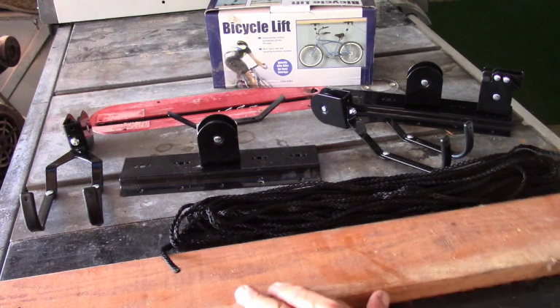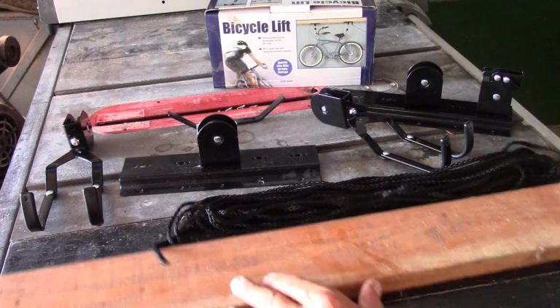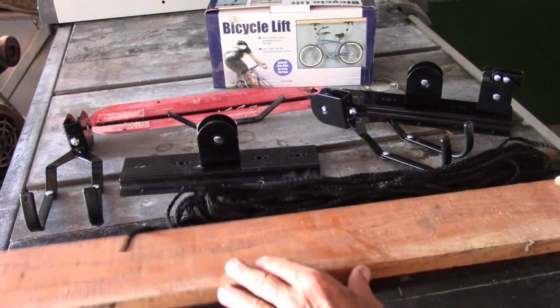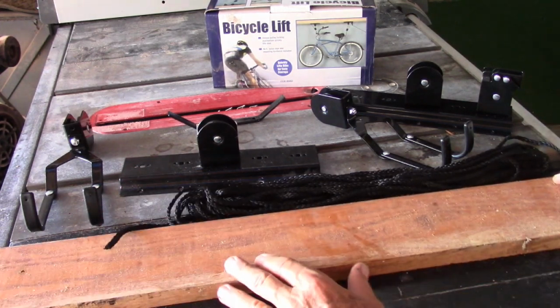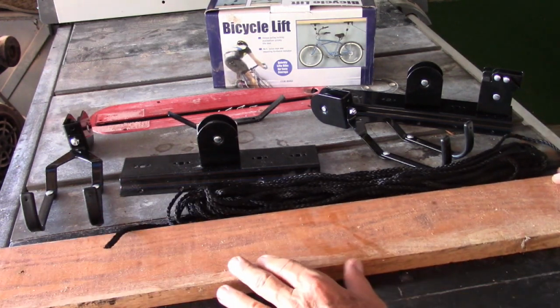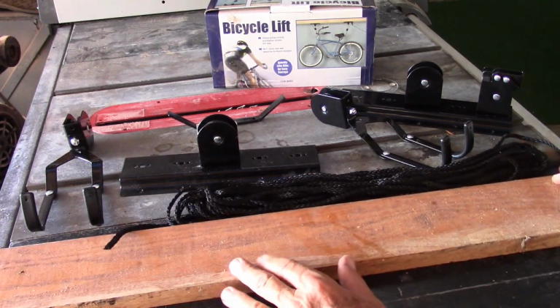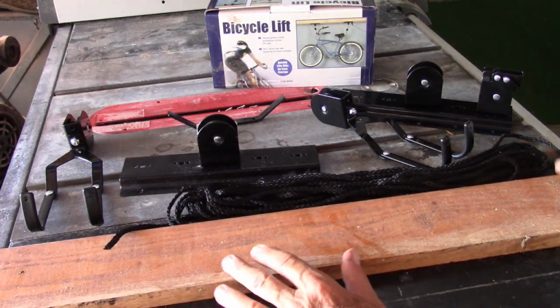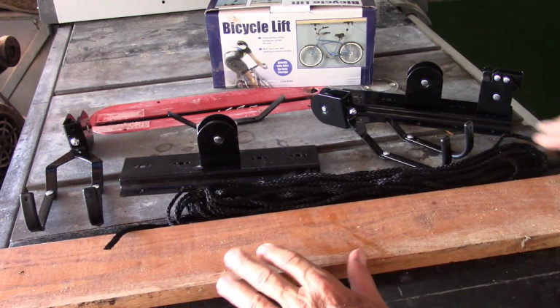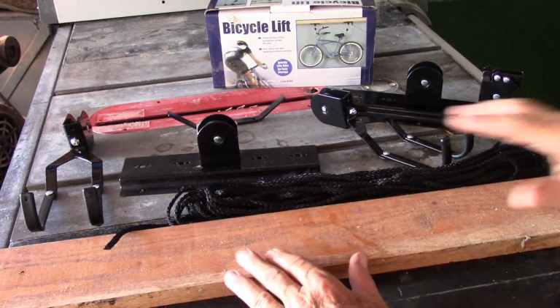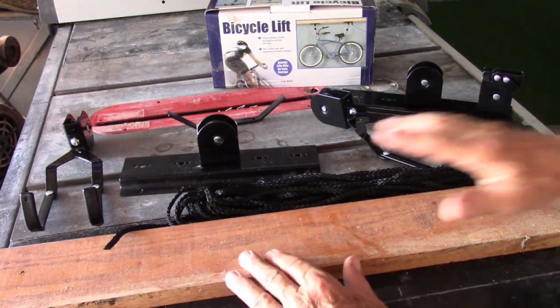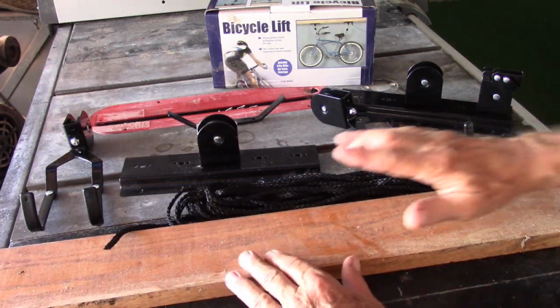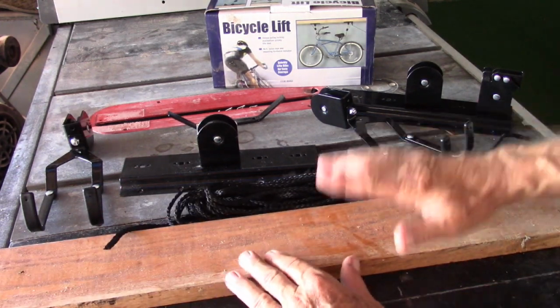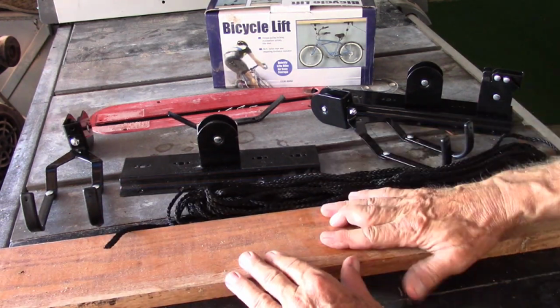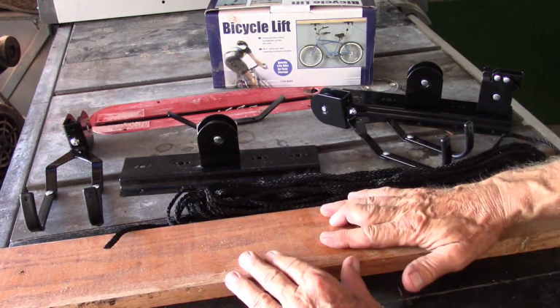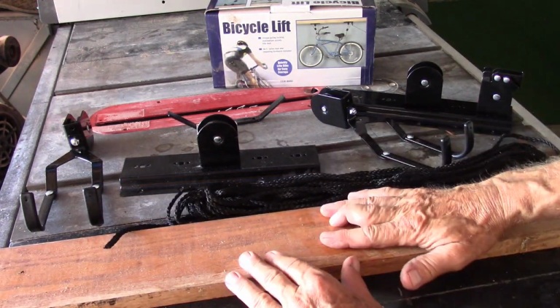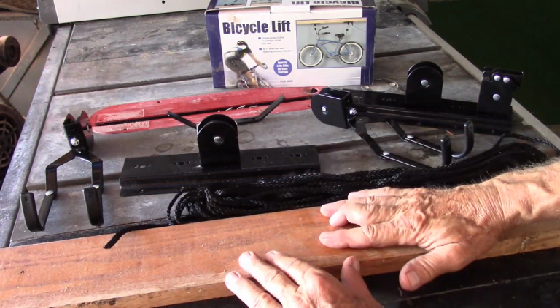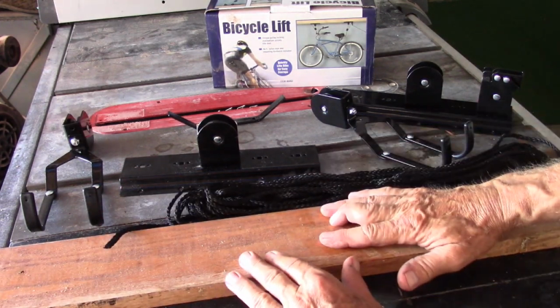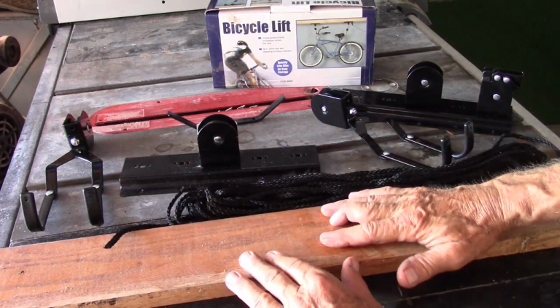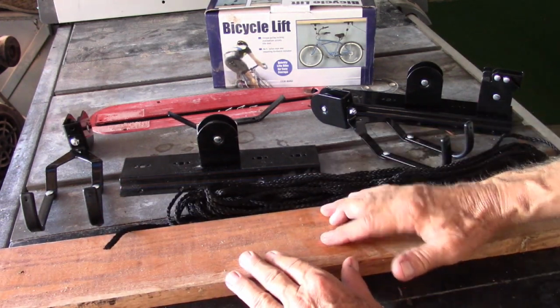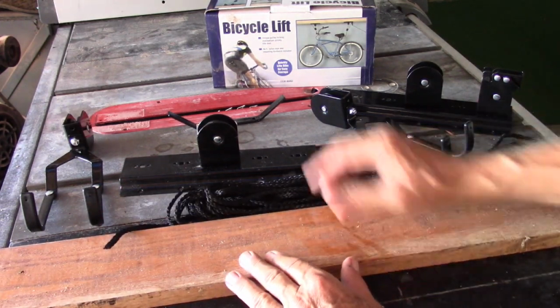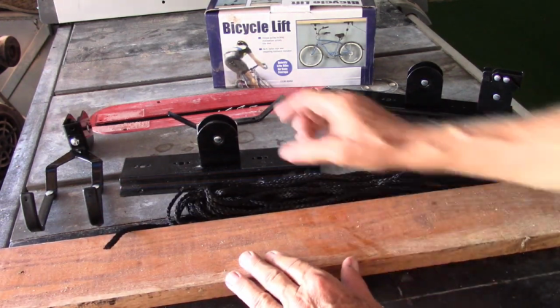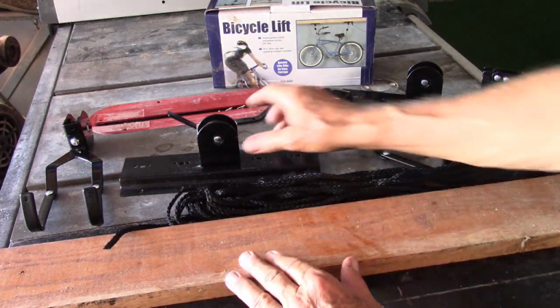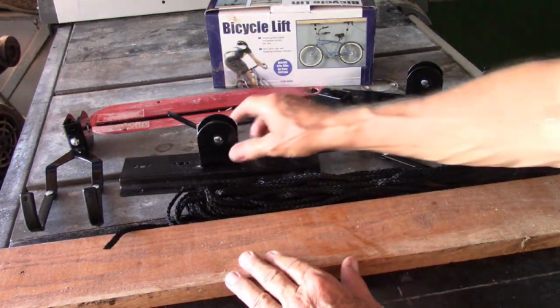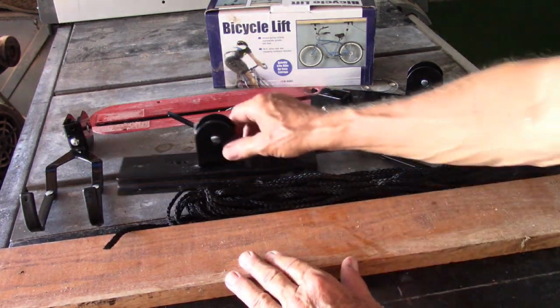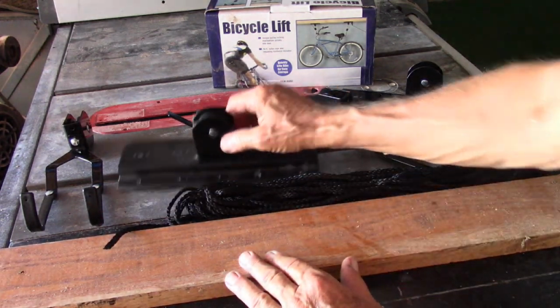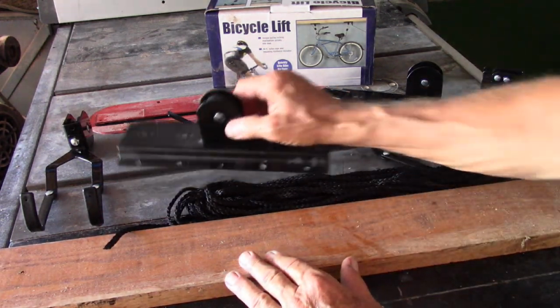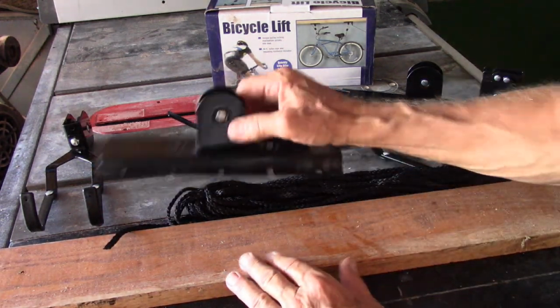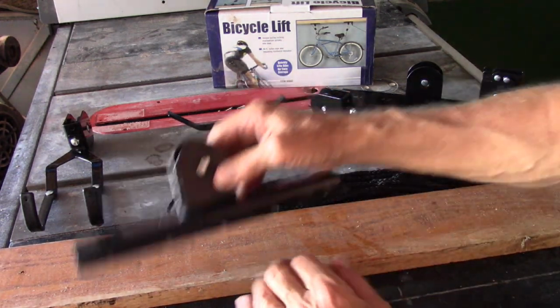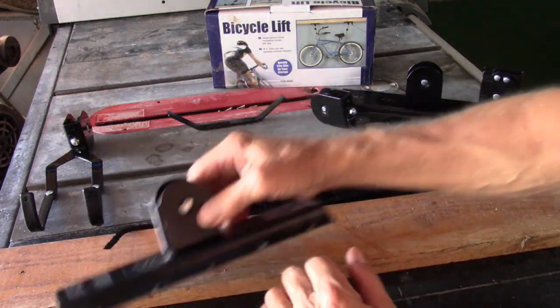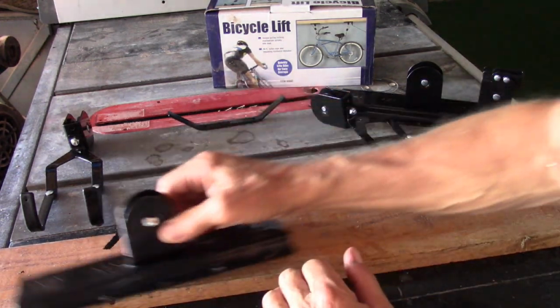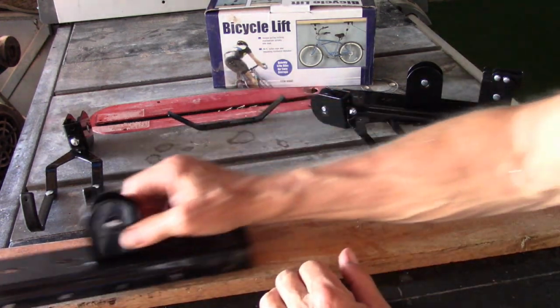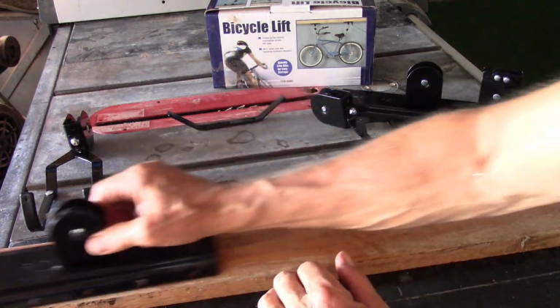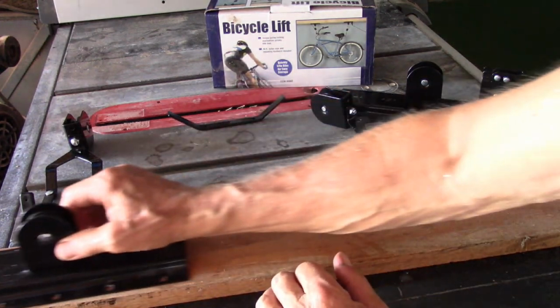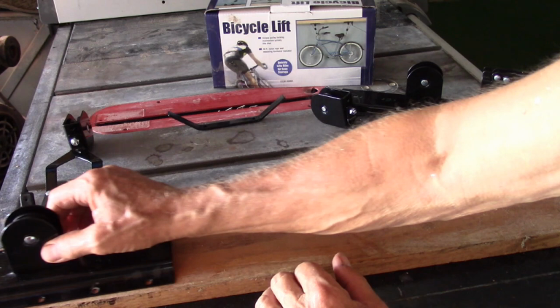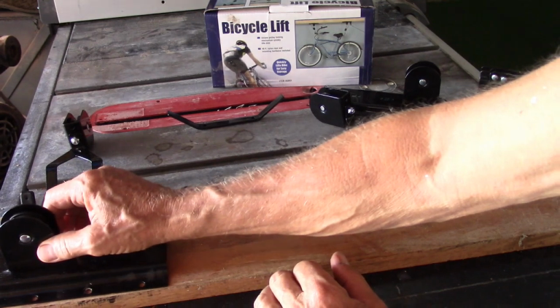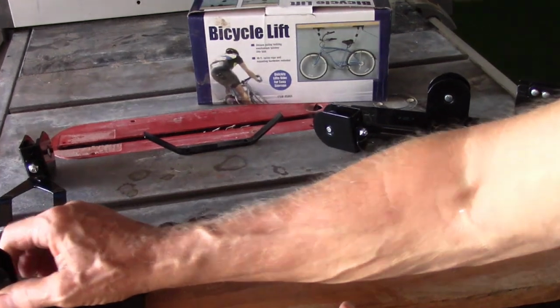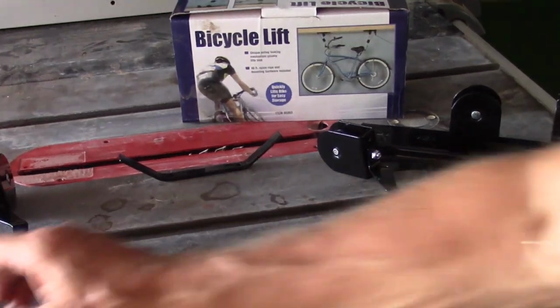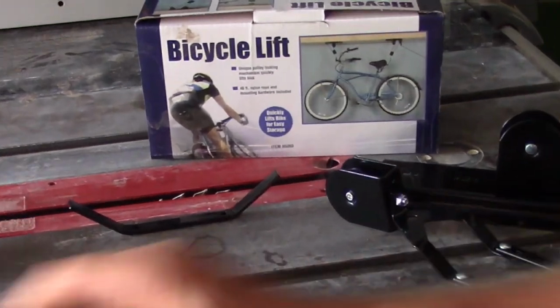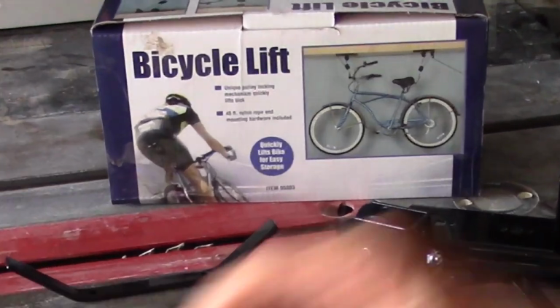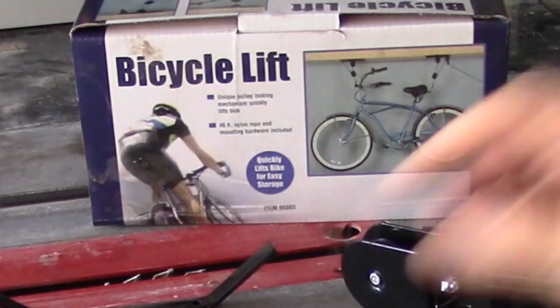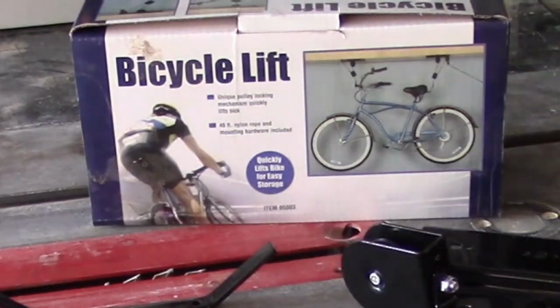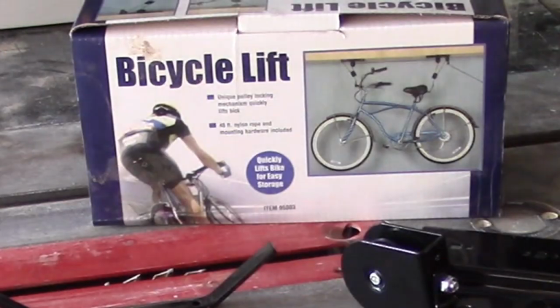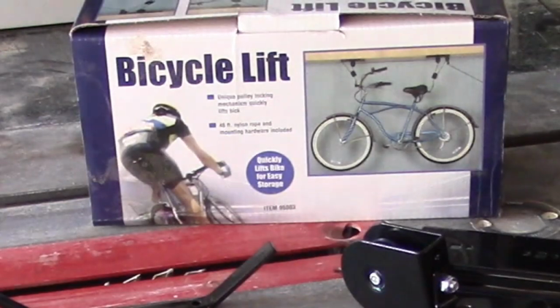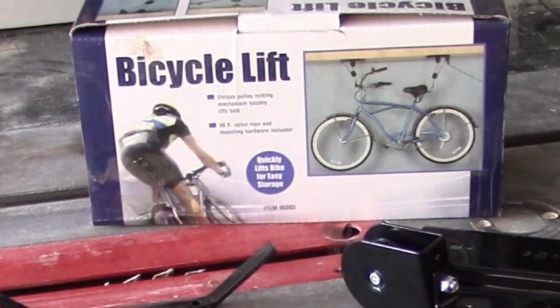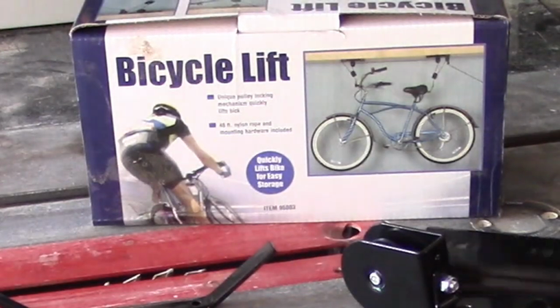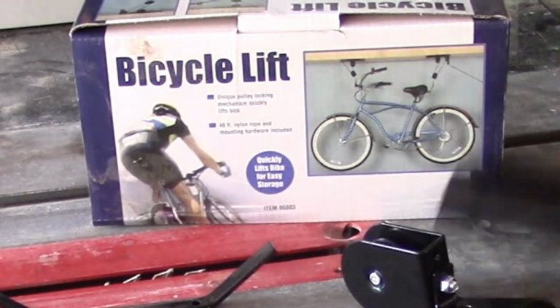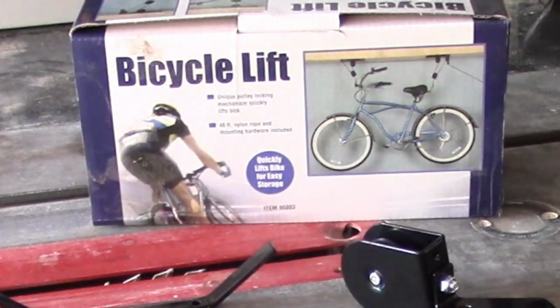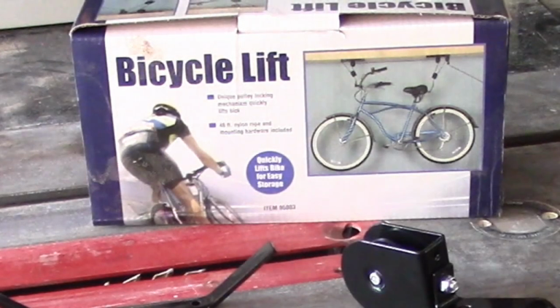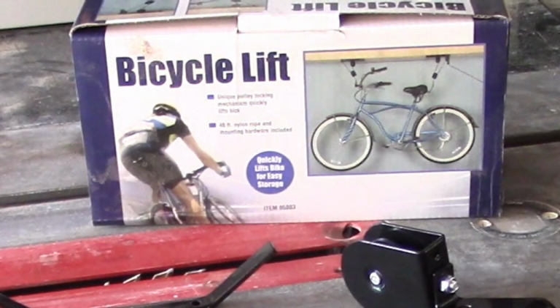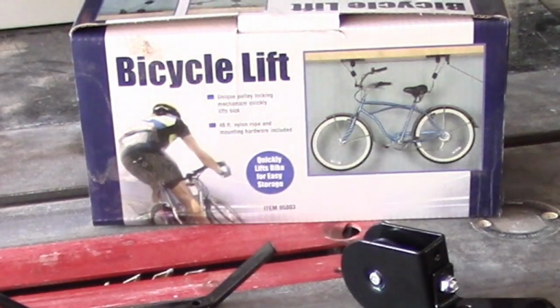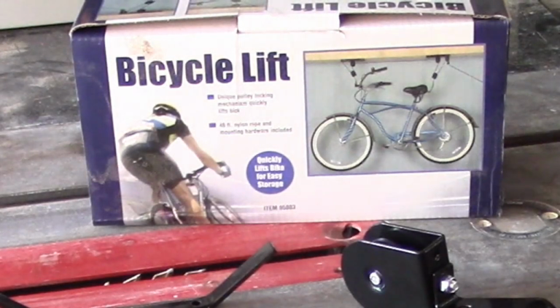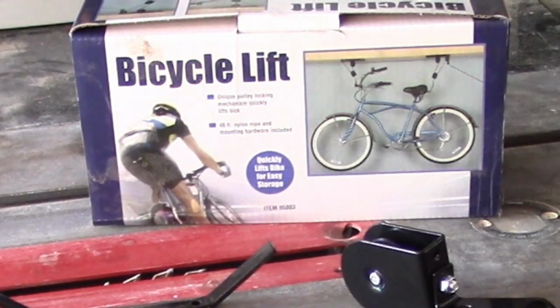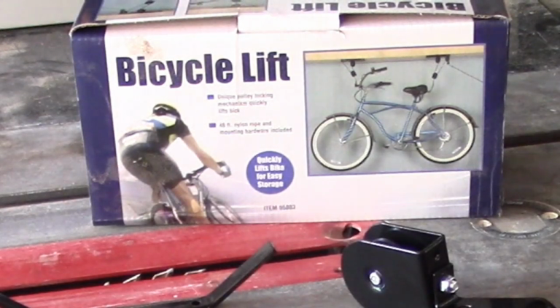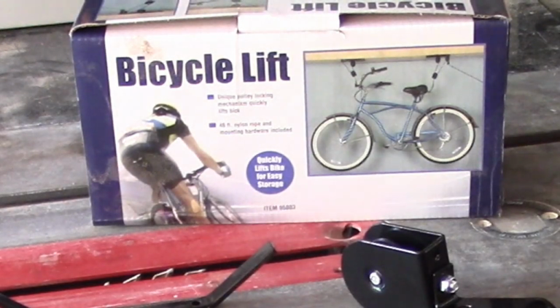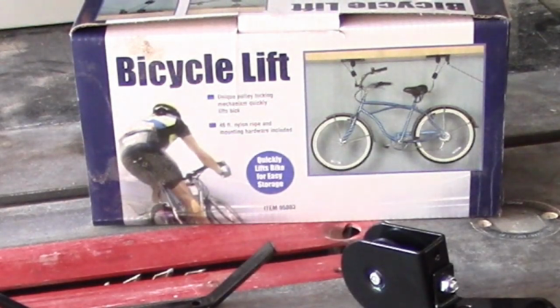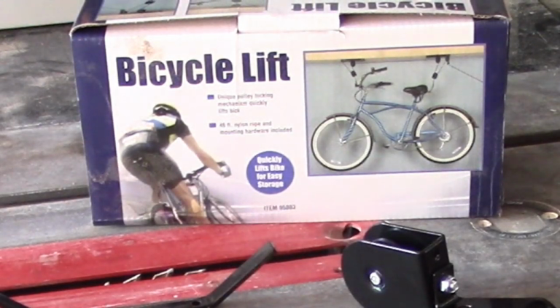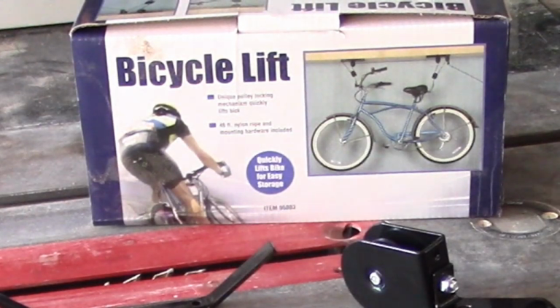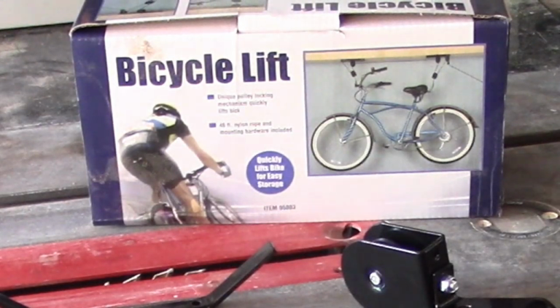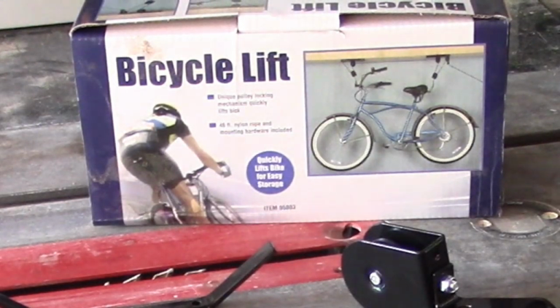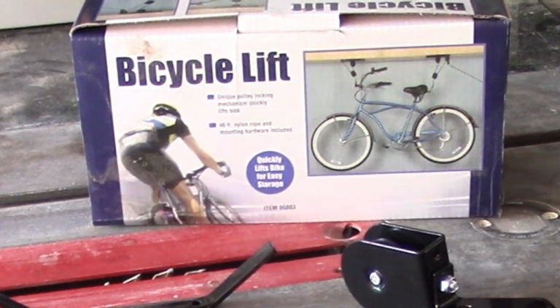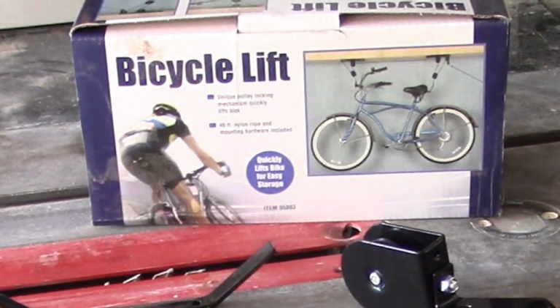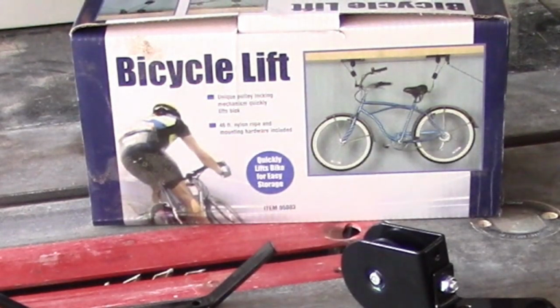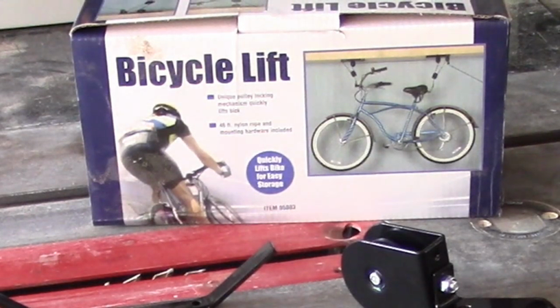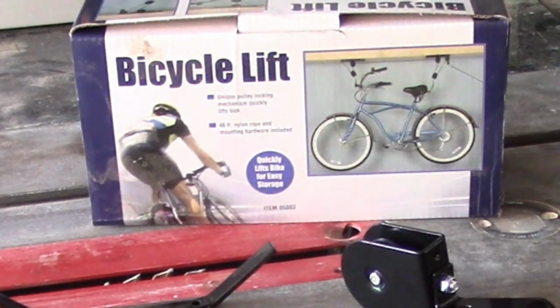I'm going to mount this on a board, and the board is then going to be mounted between two rafters.